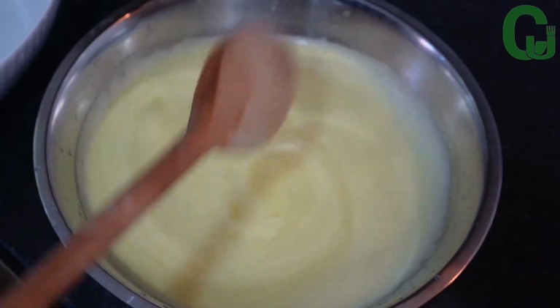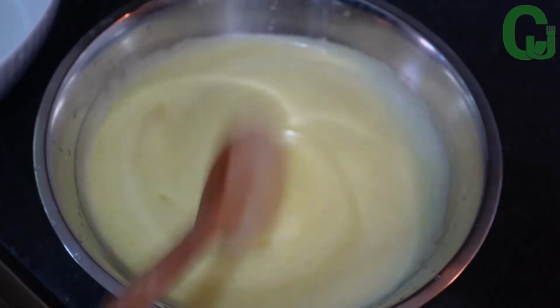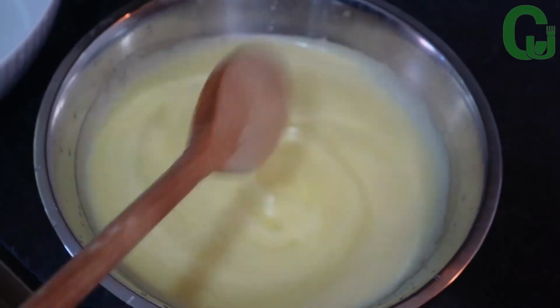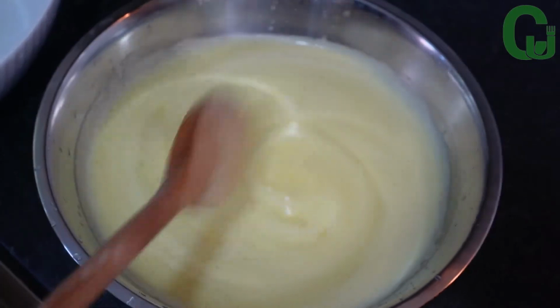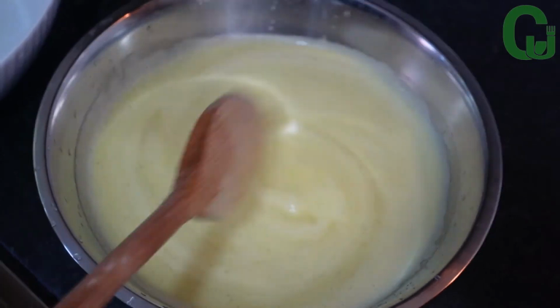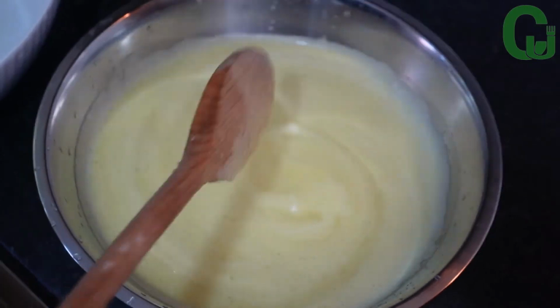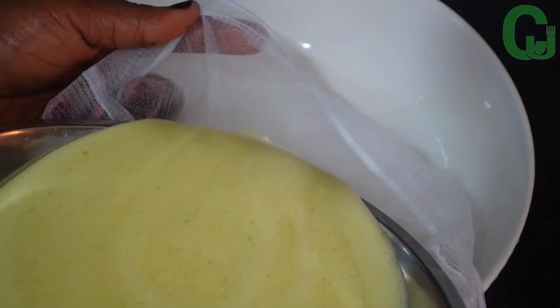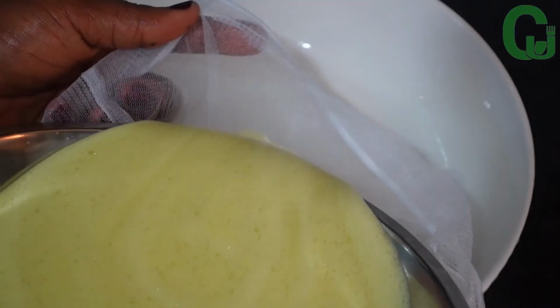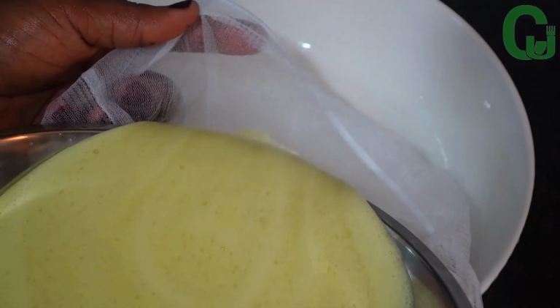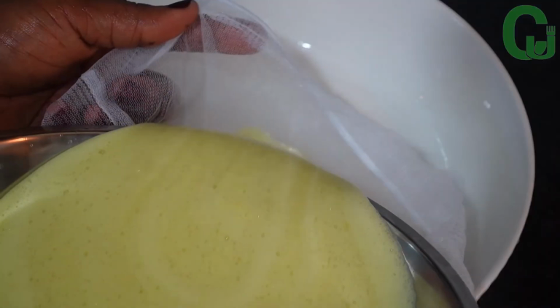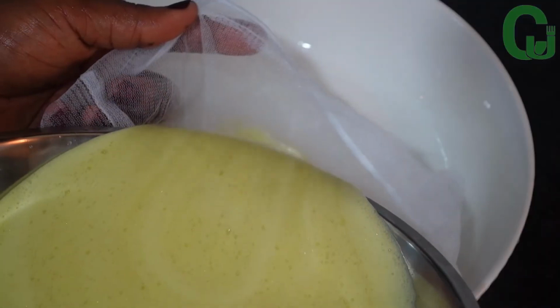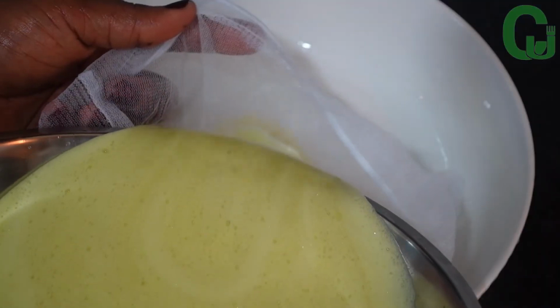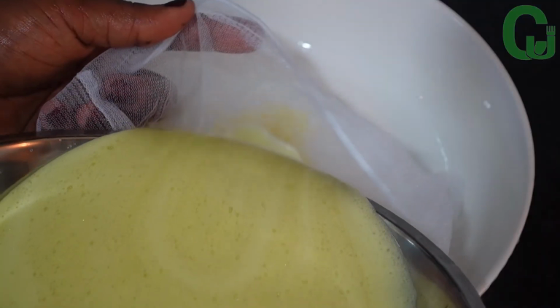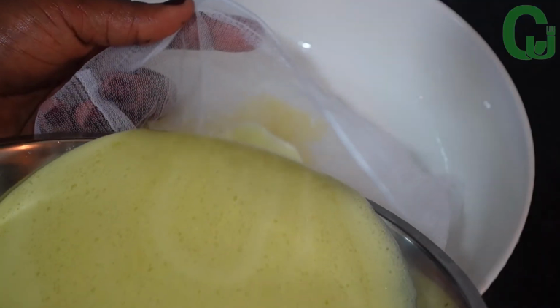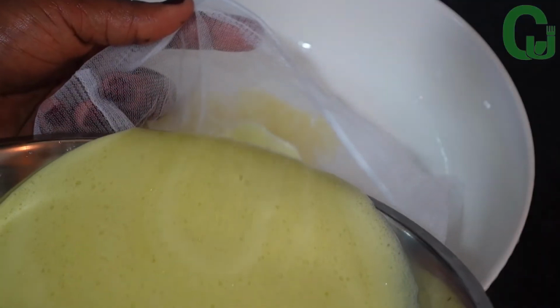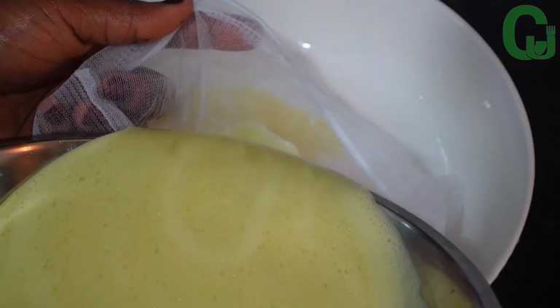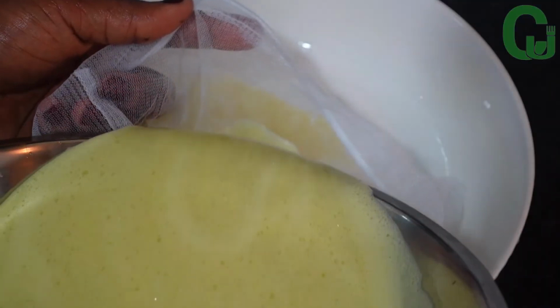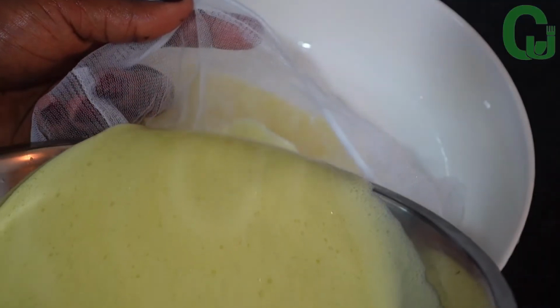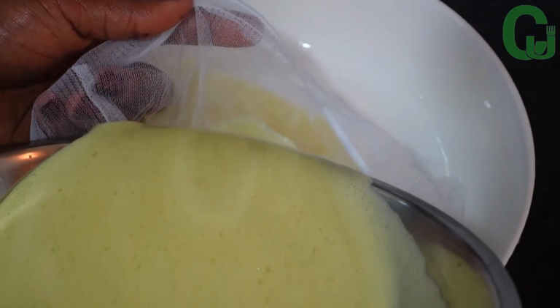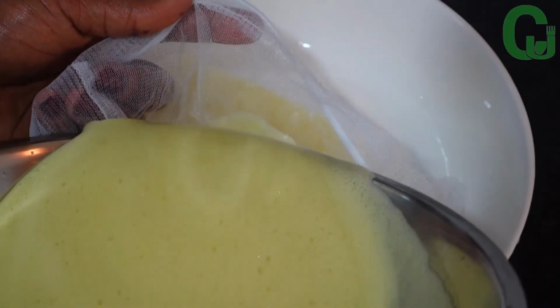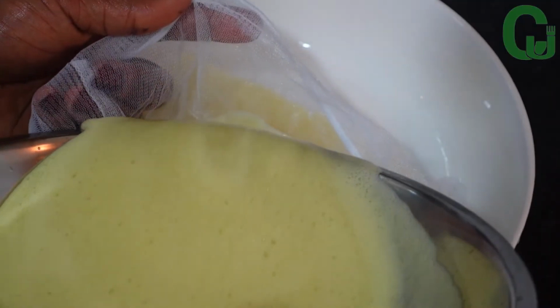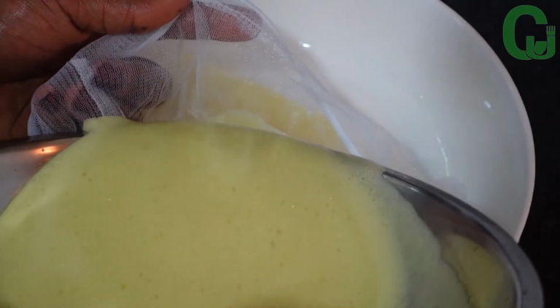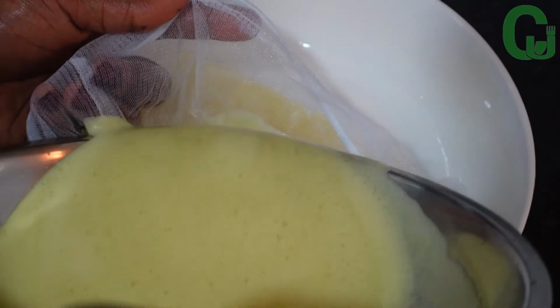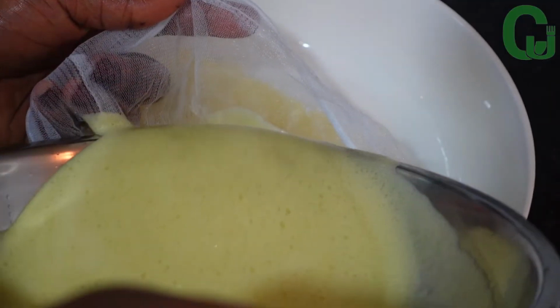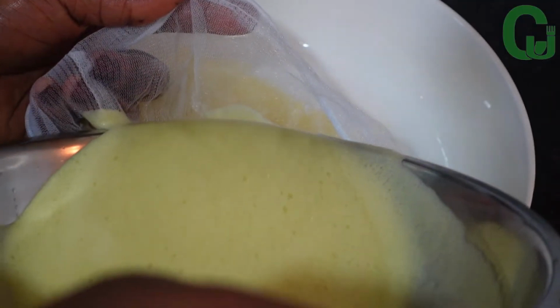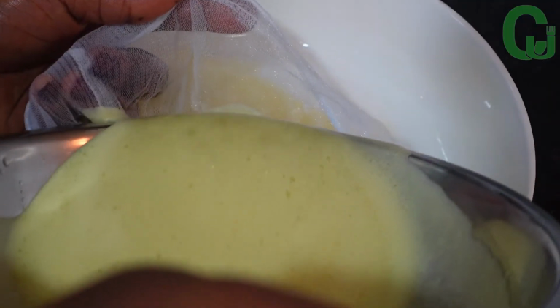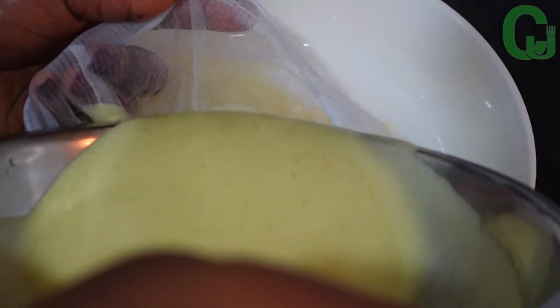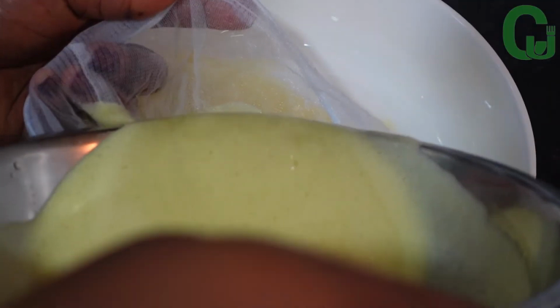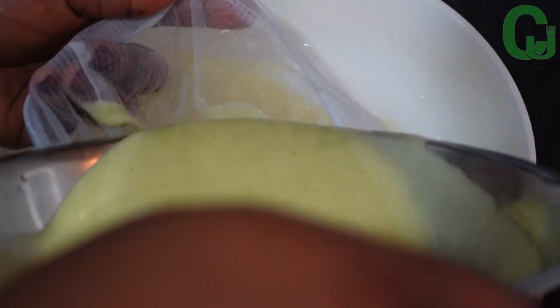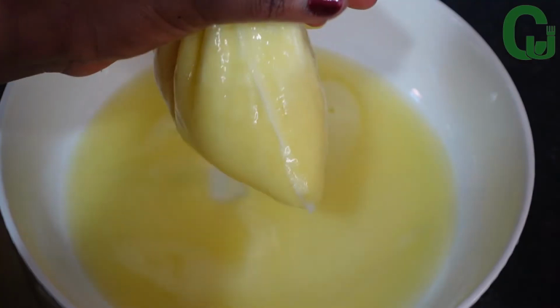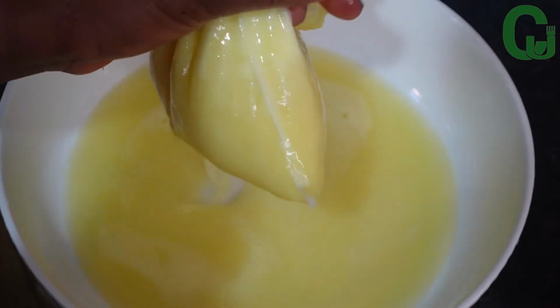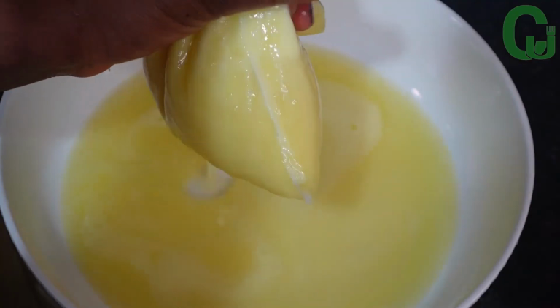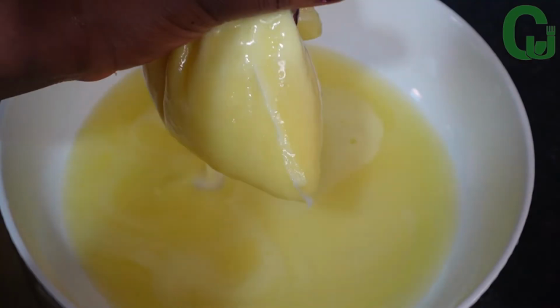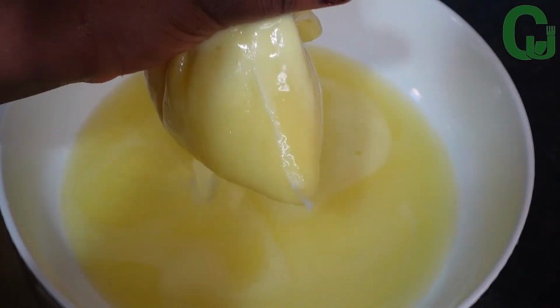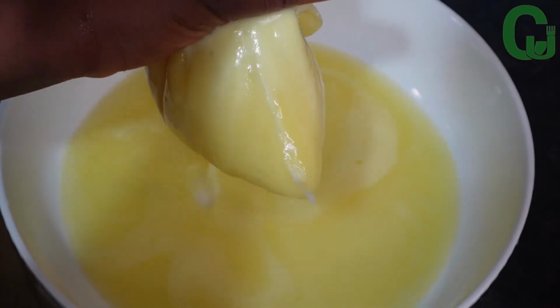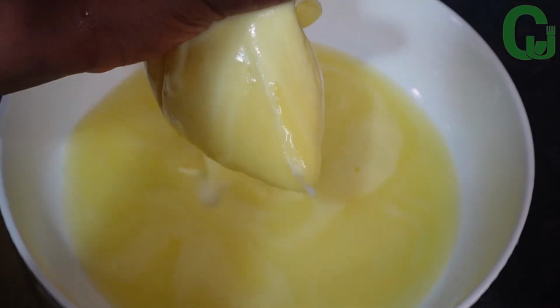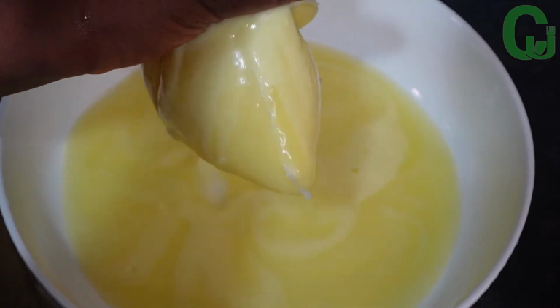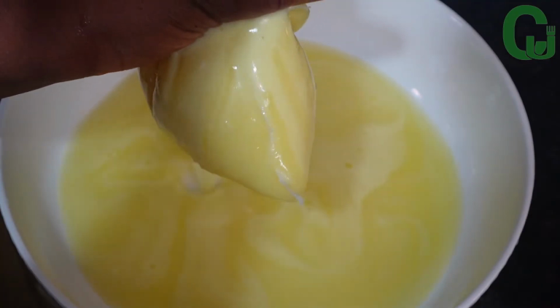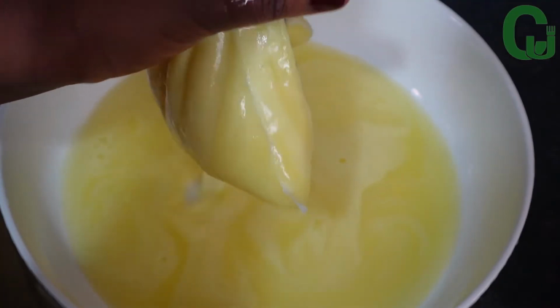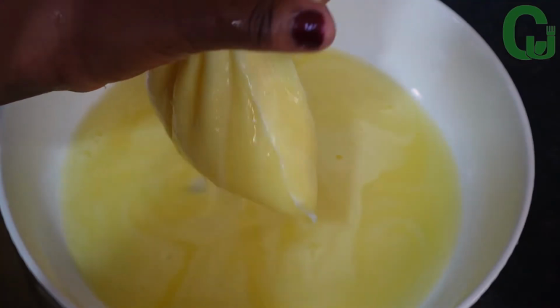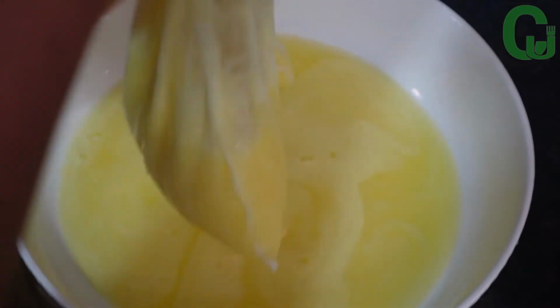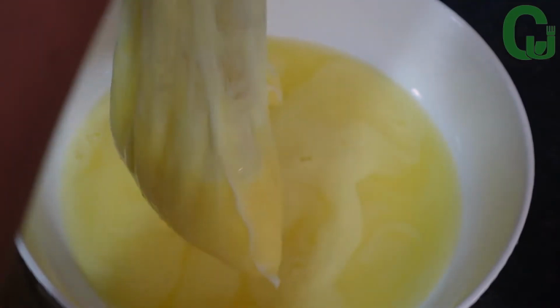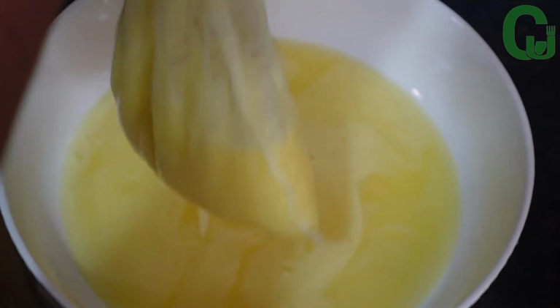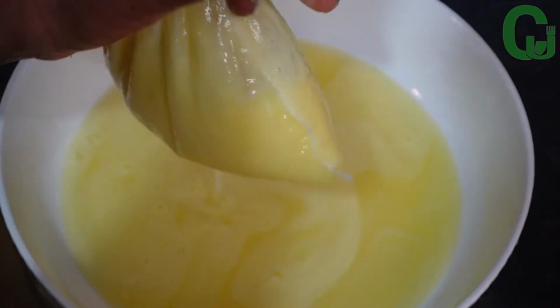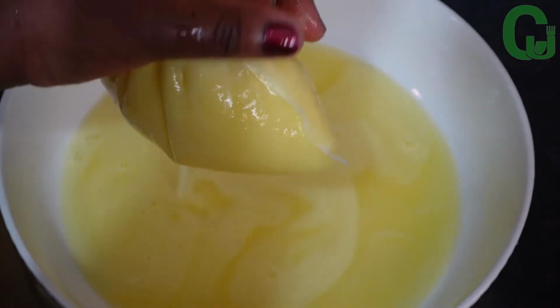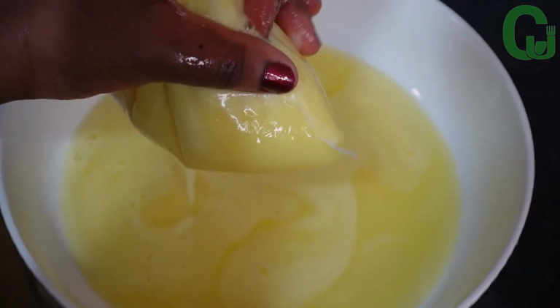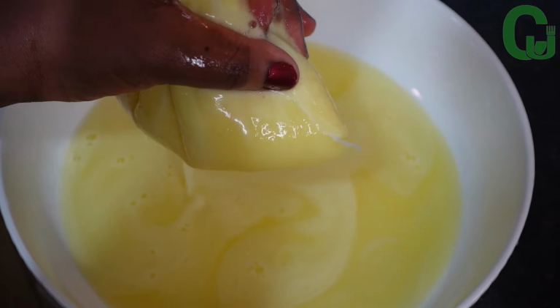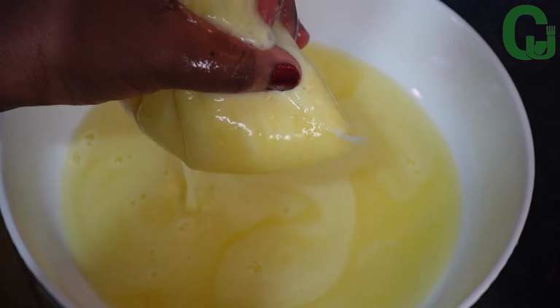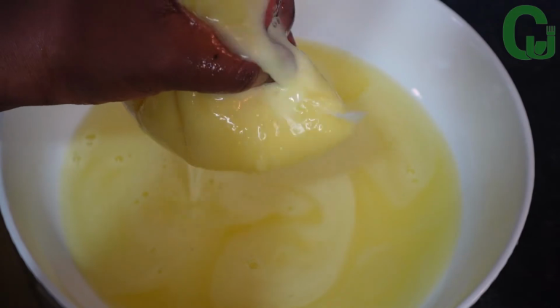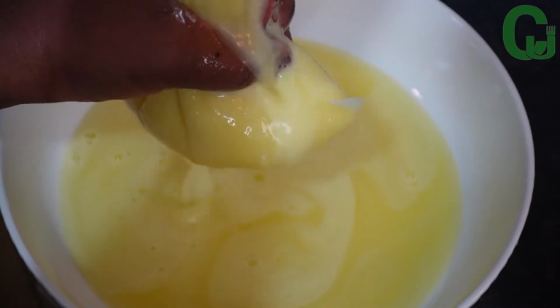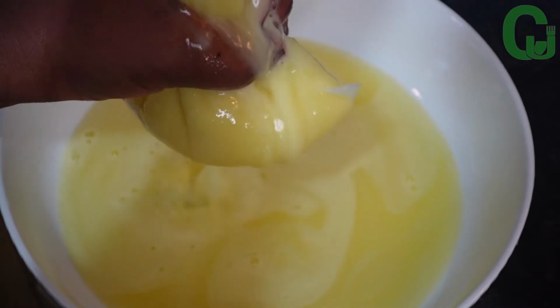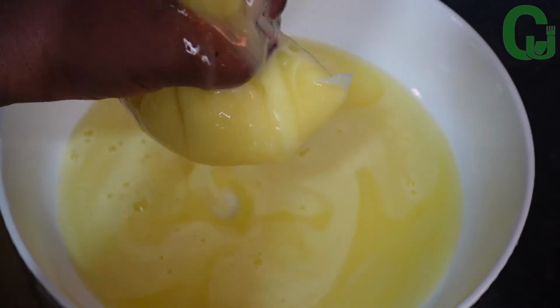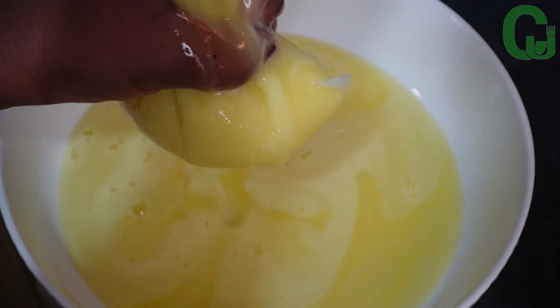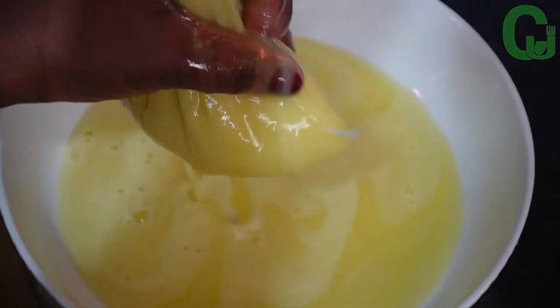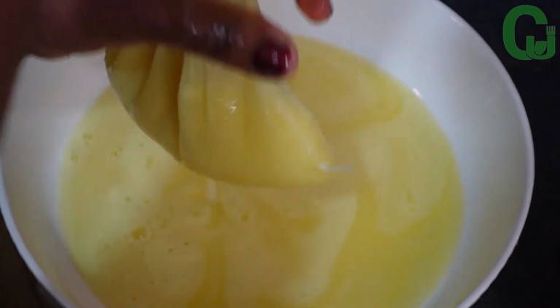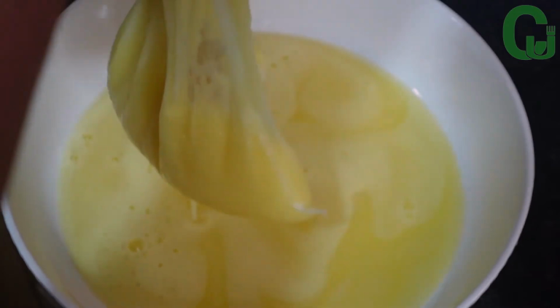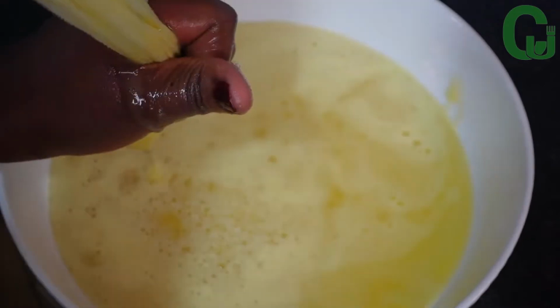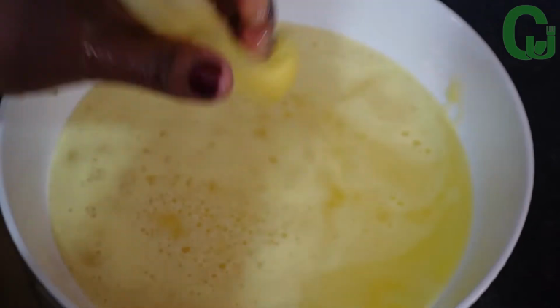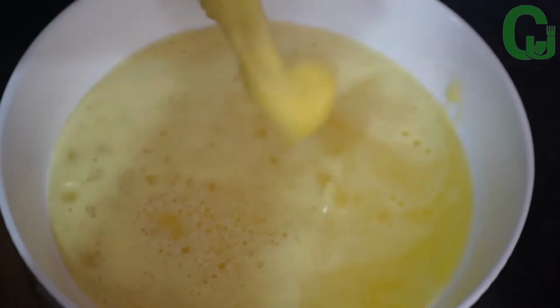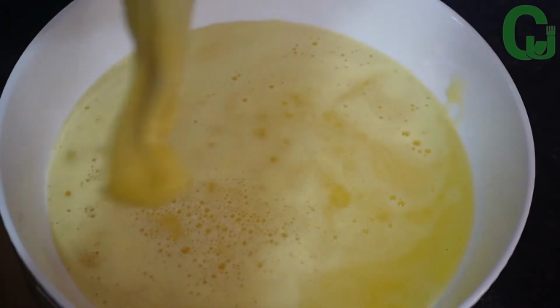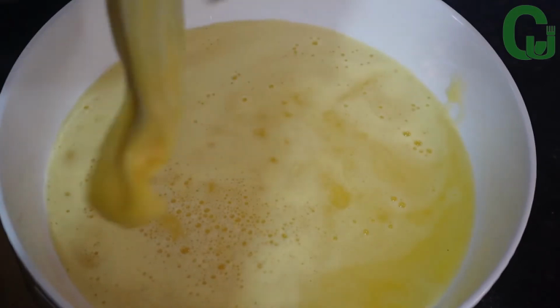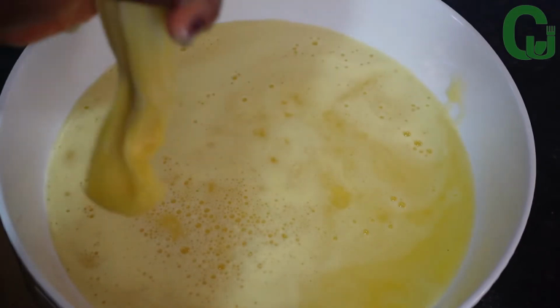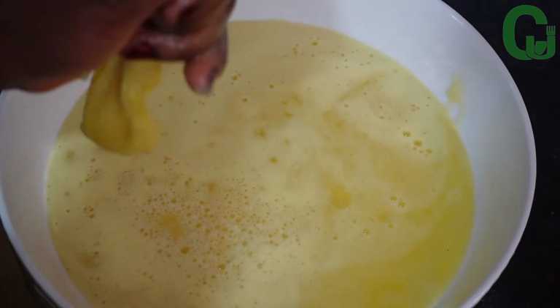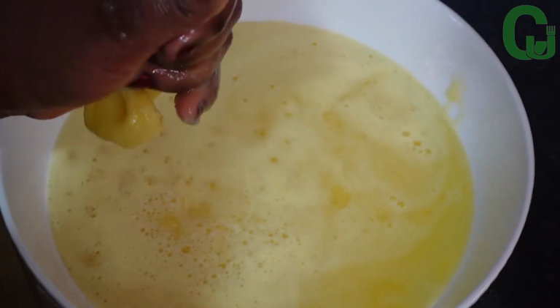I will strain it a second time using my cheesecloth so that you won't get any pulp bits in your juice.